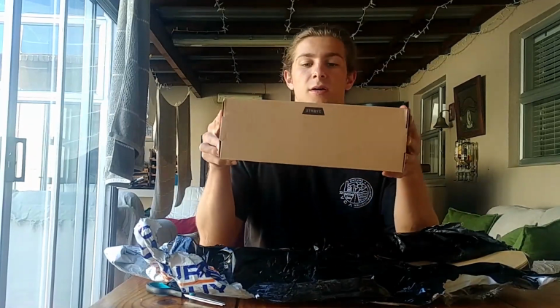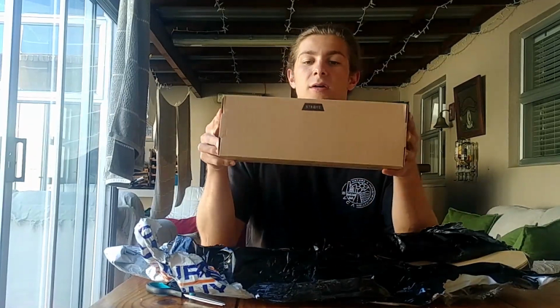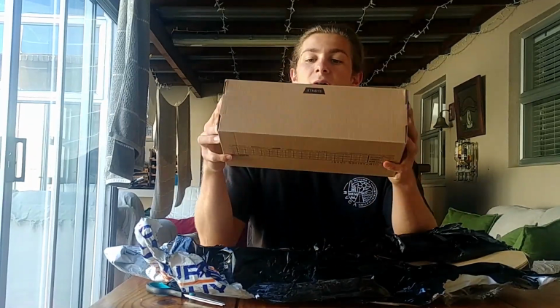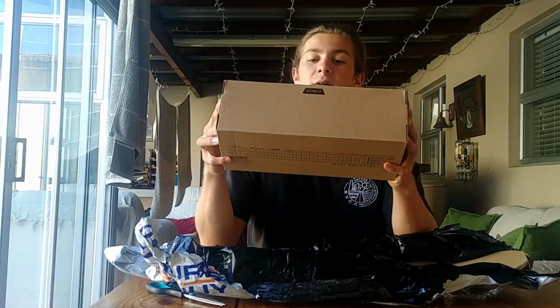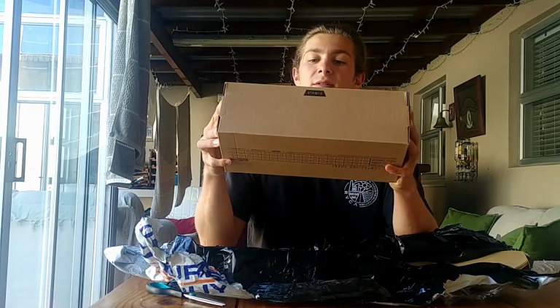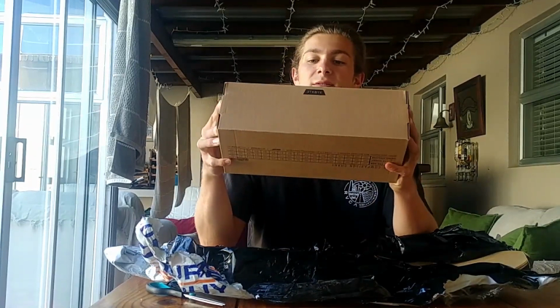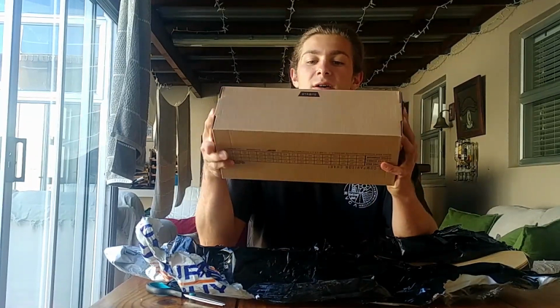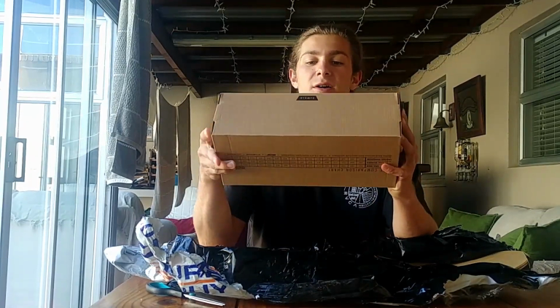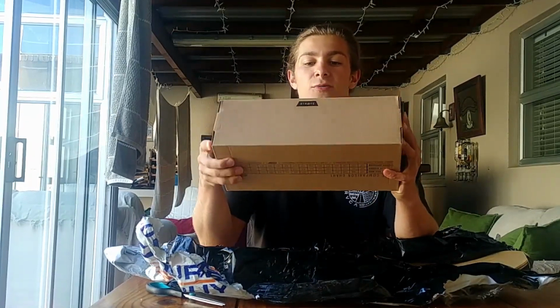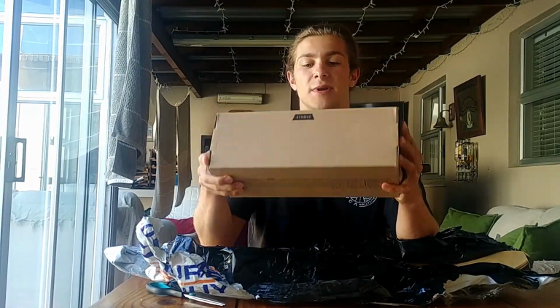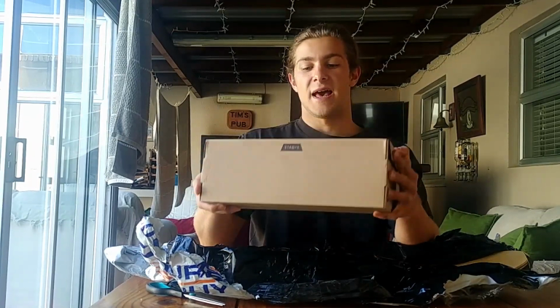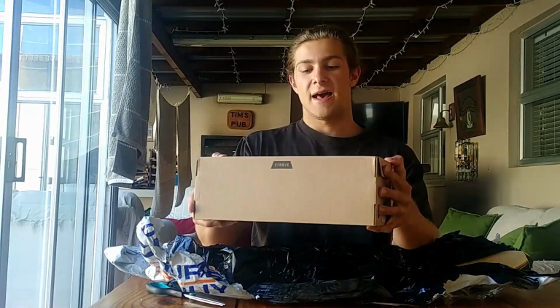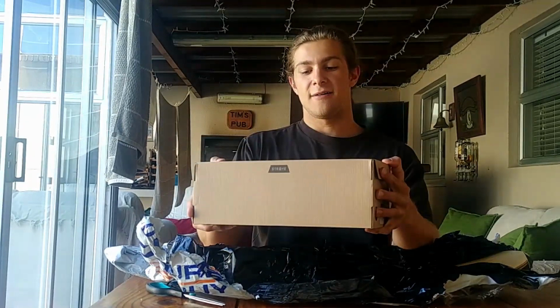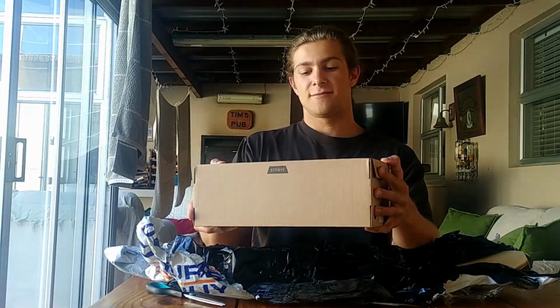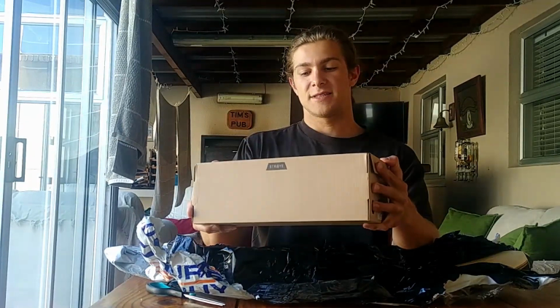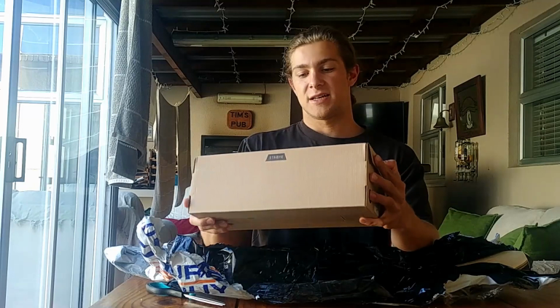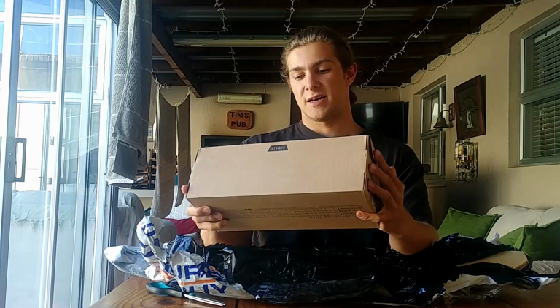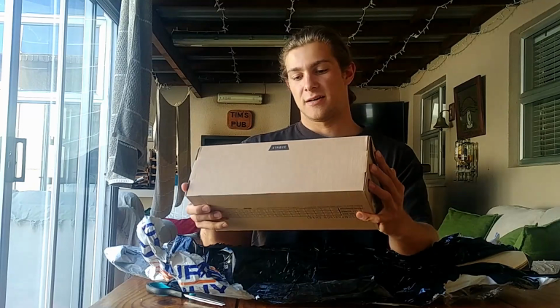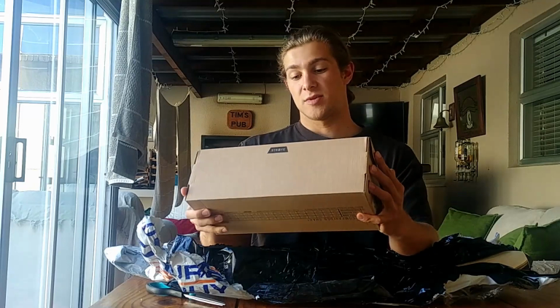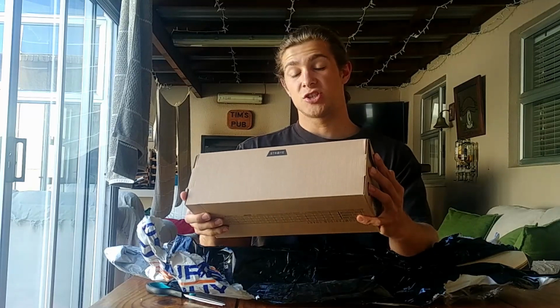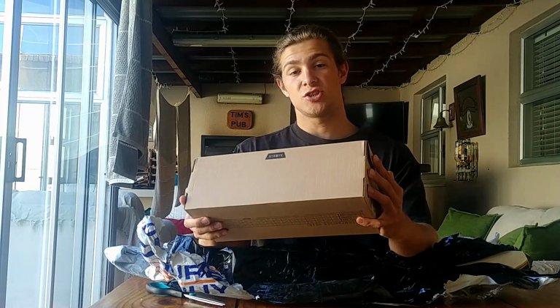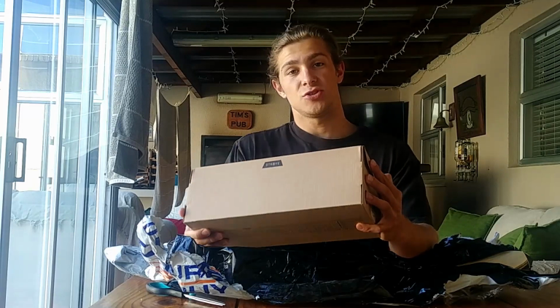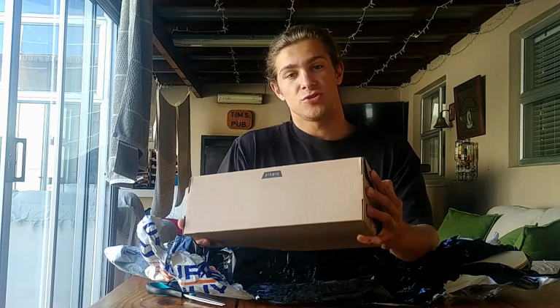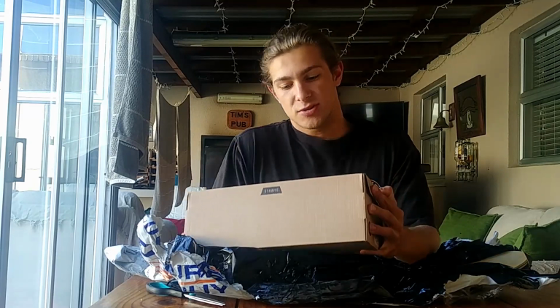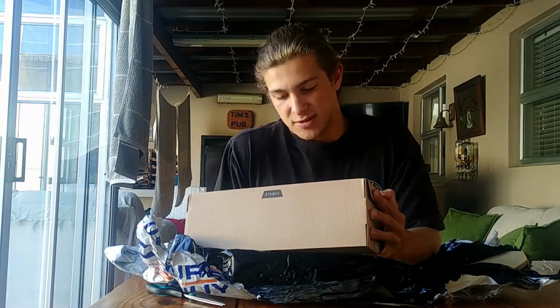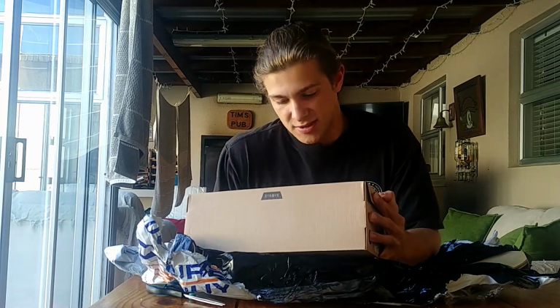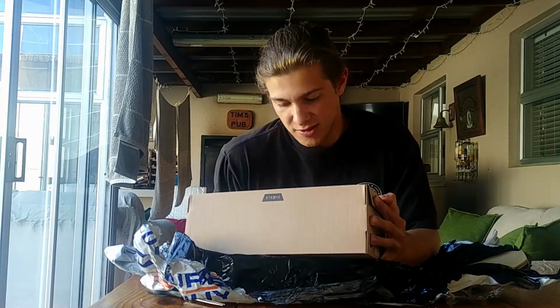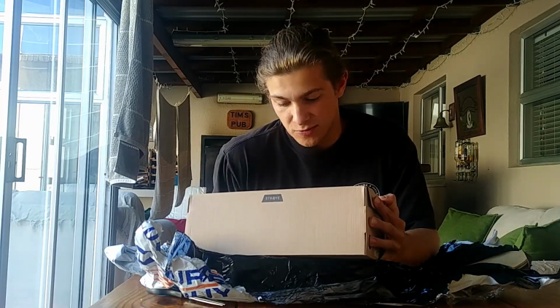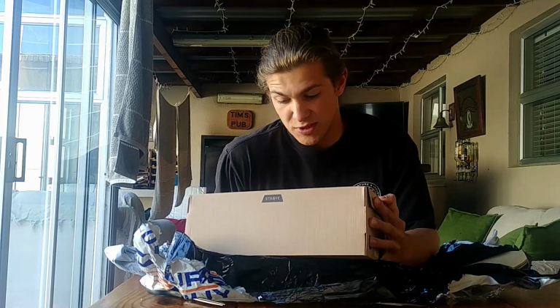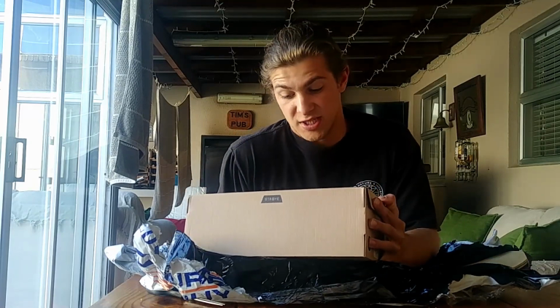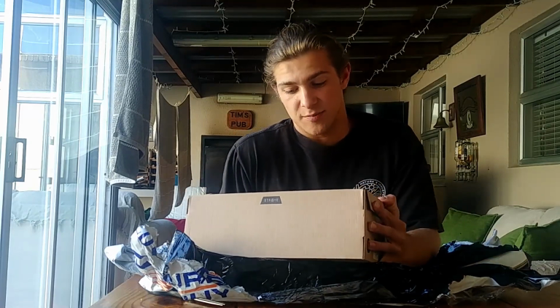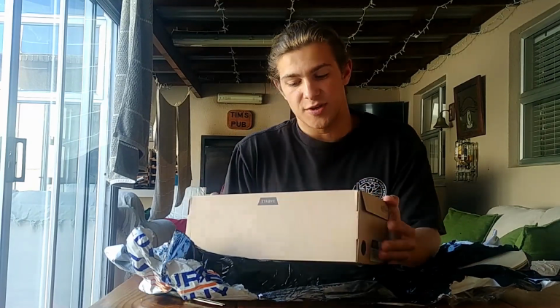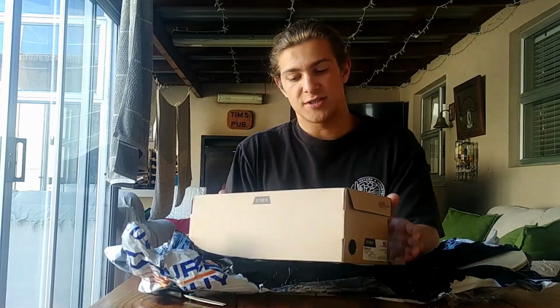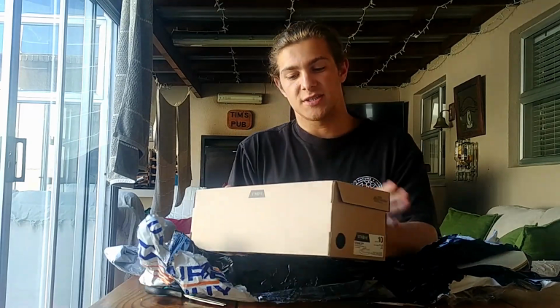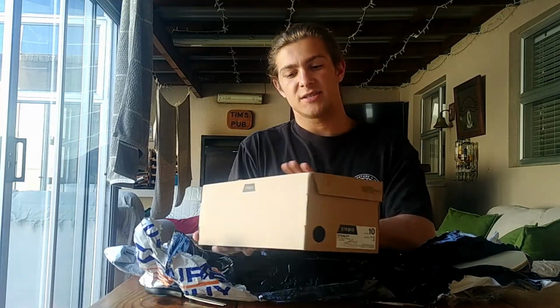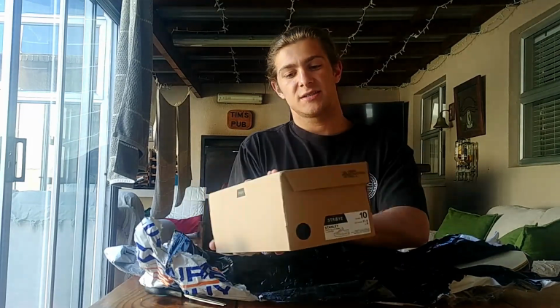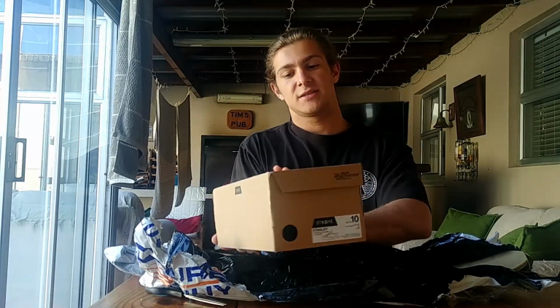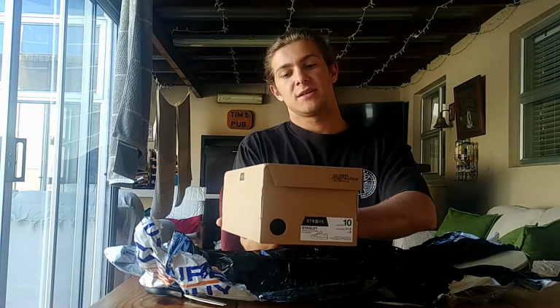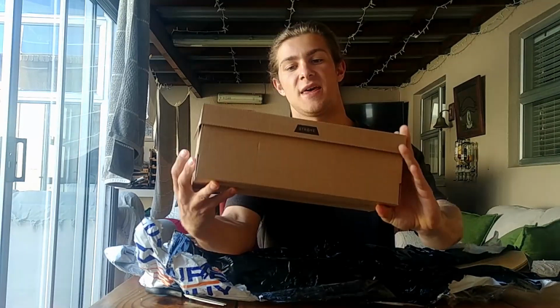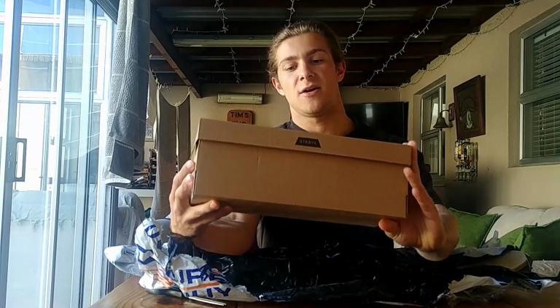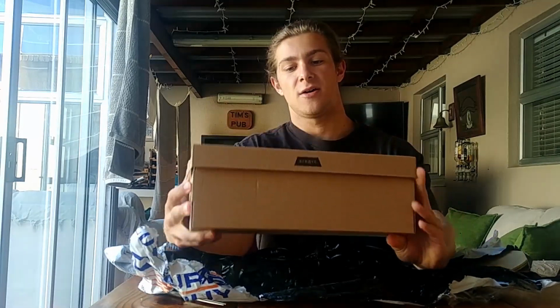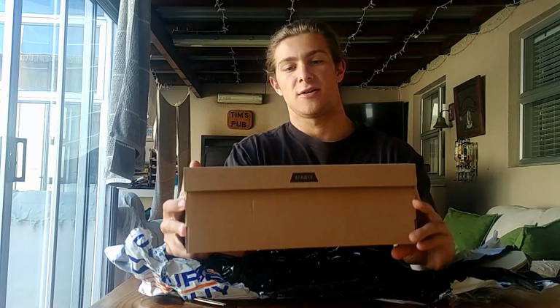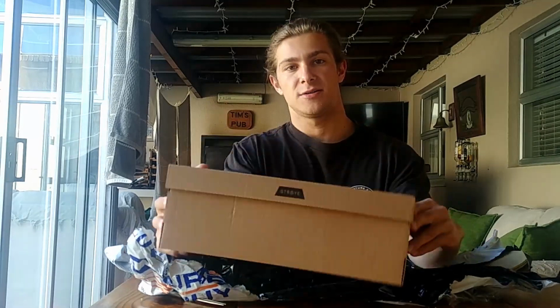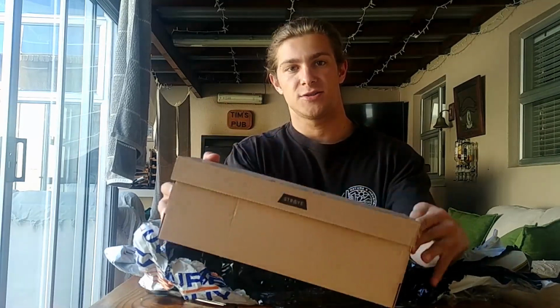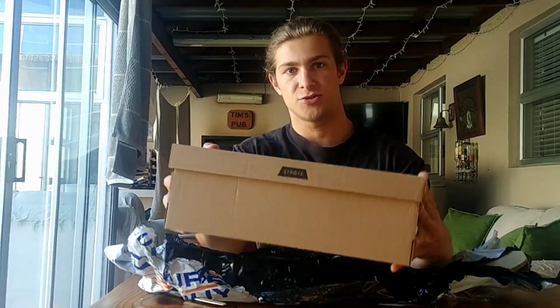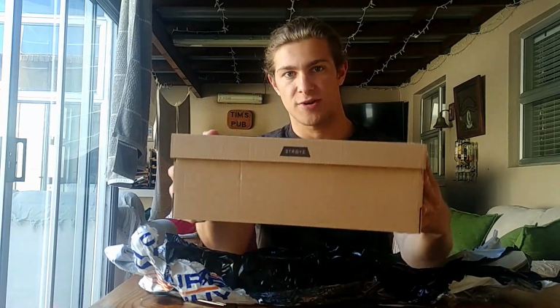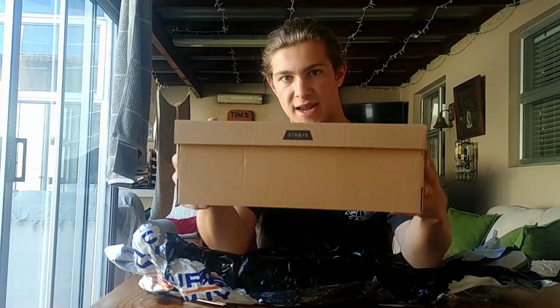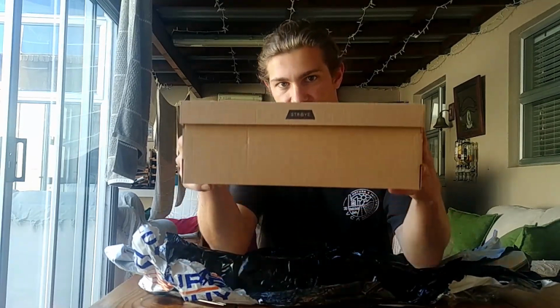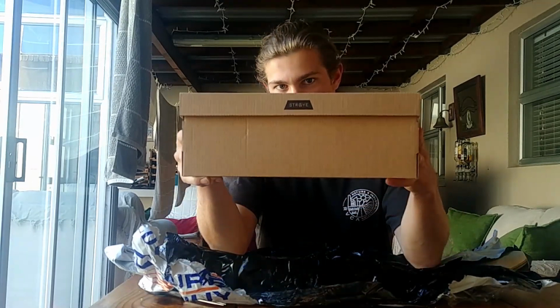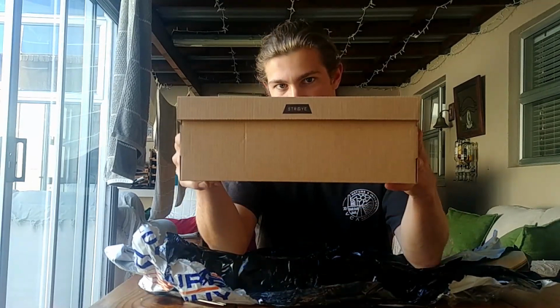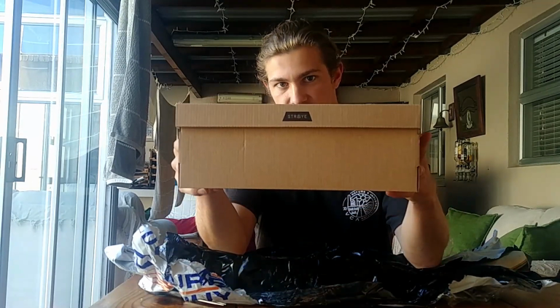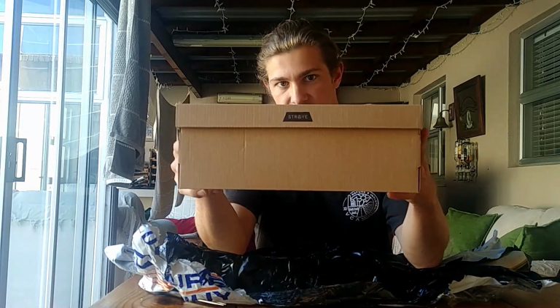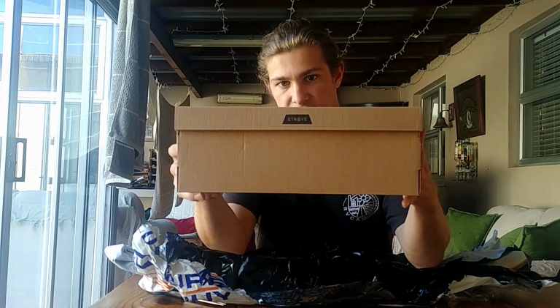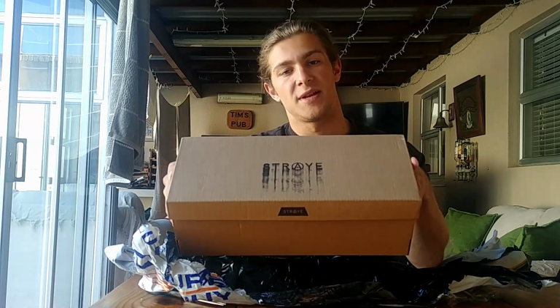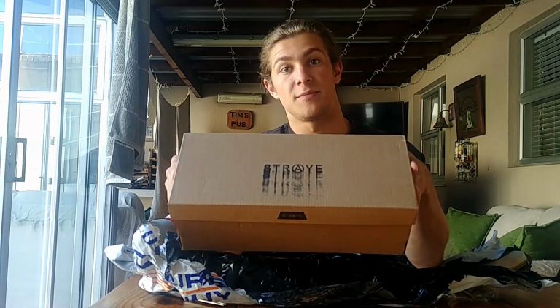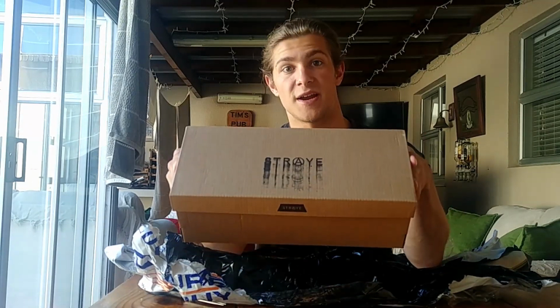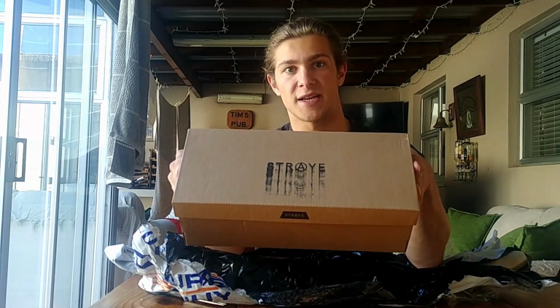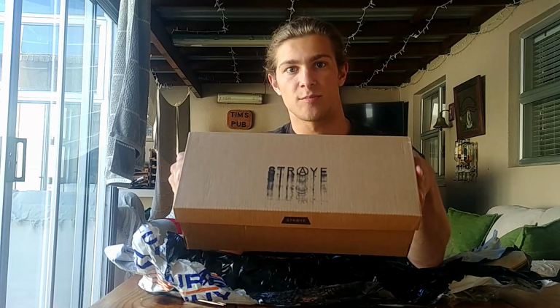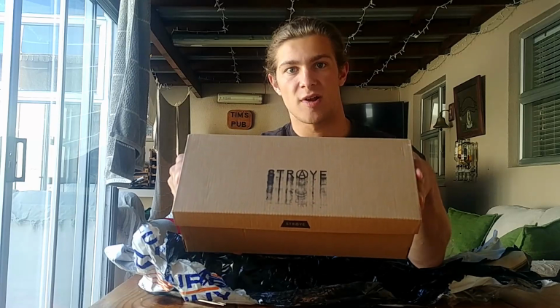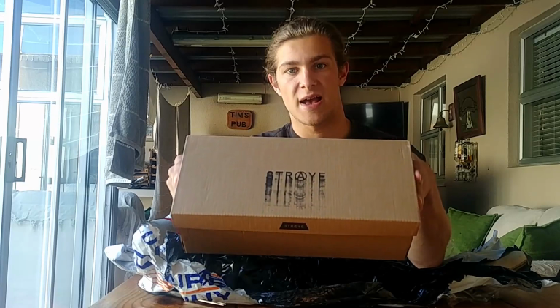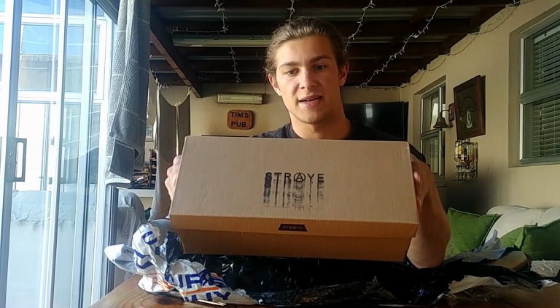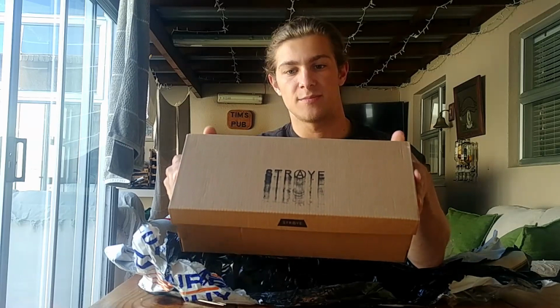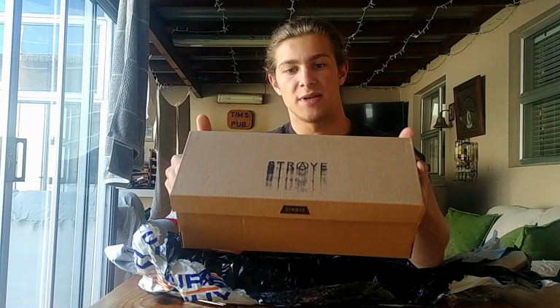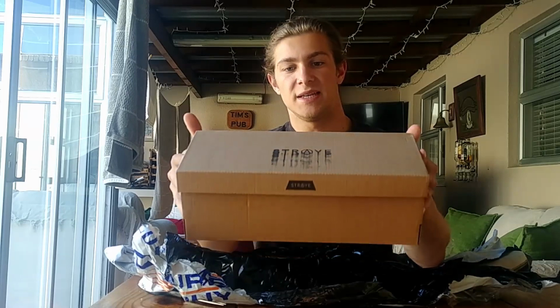So we have some shoes which I purchased. They are Stray shoes — an American brand, I believe.